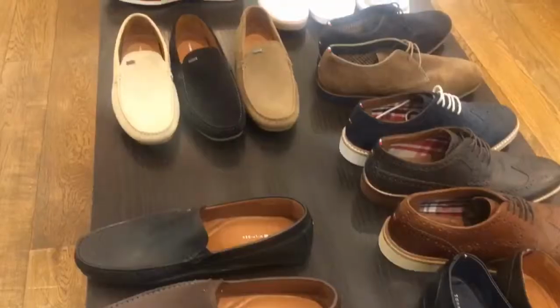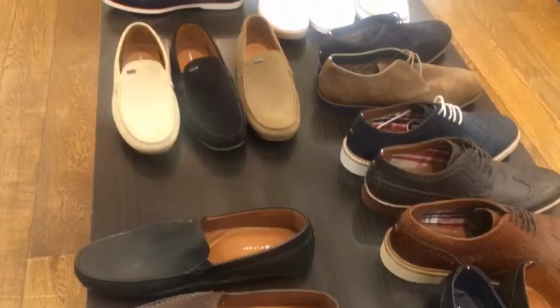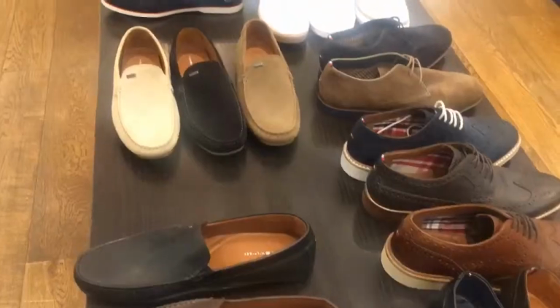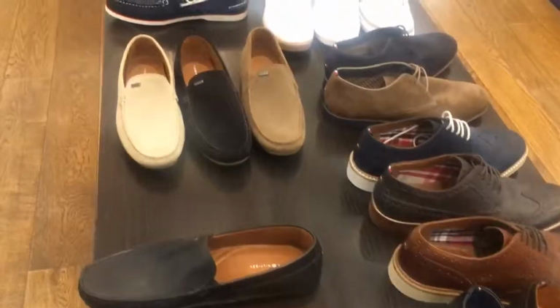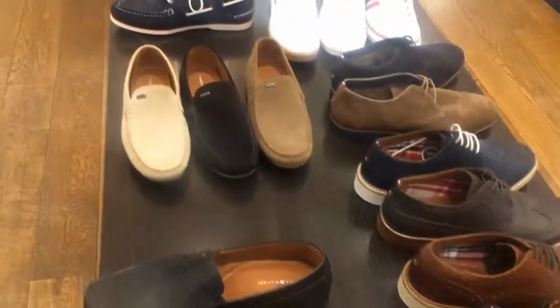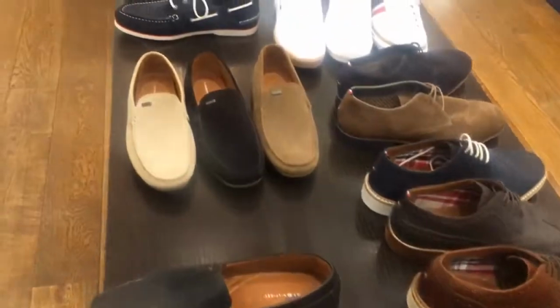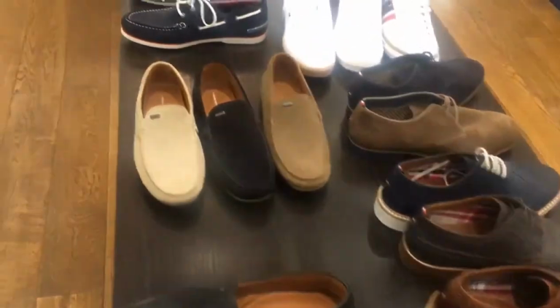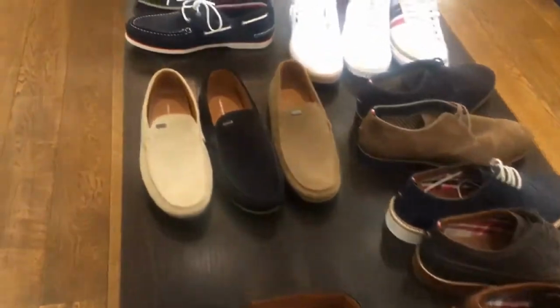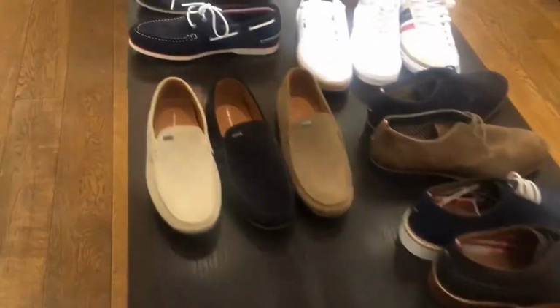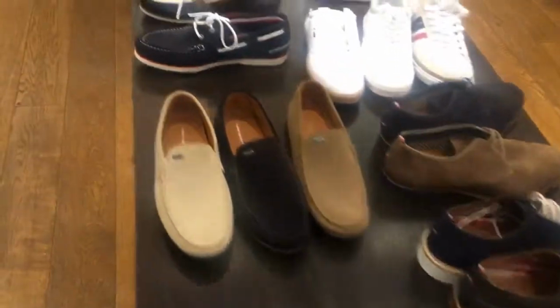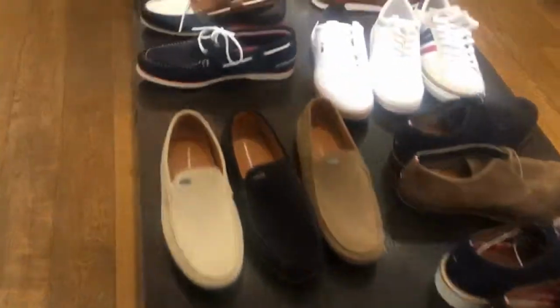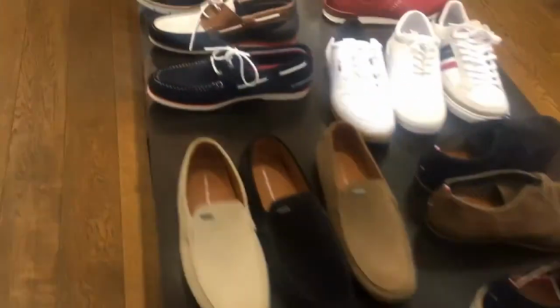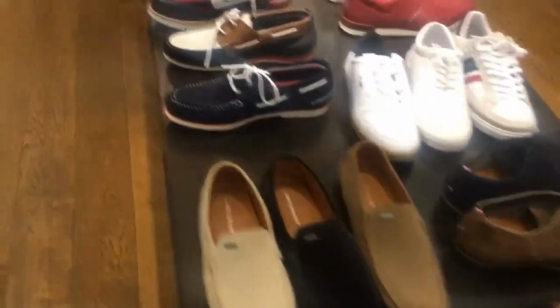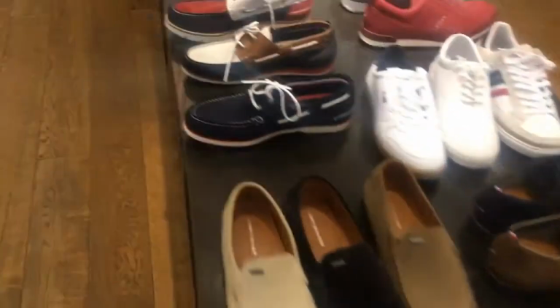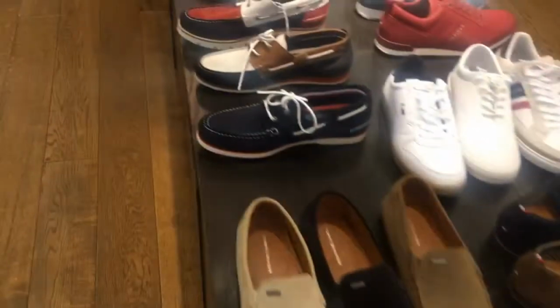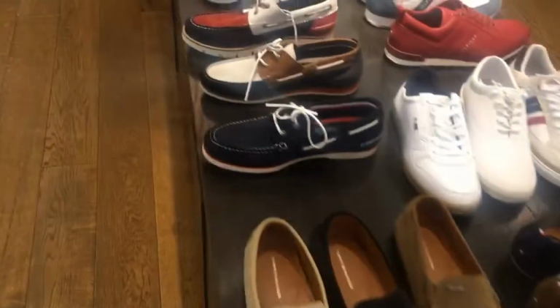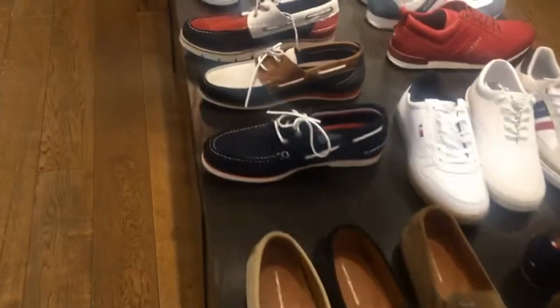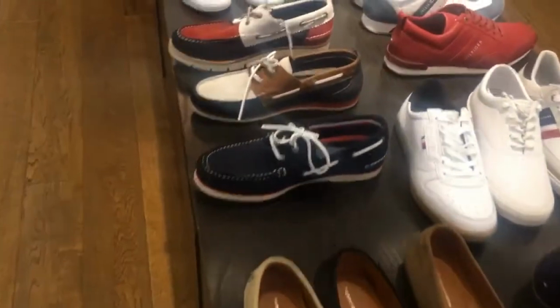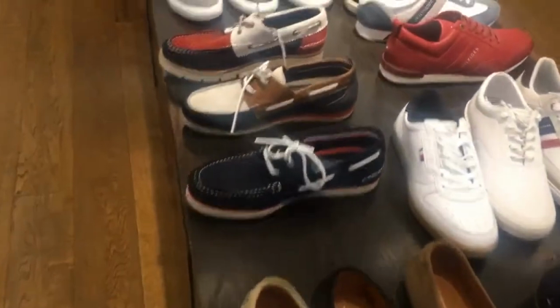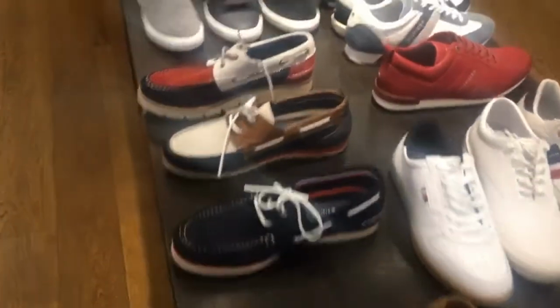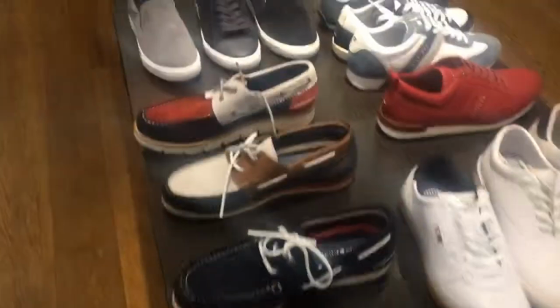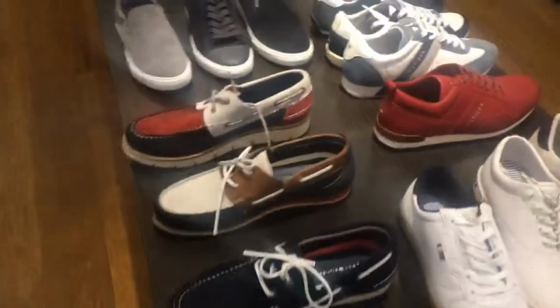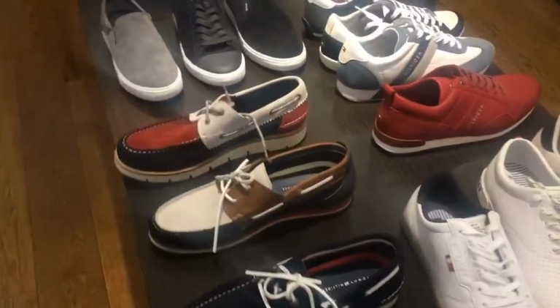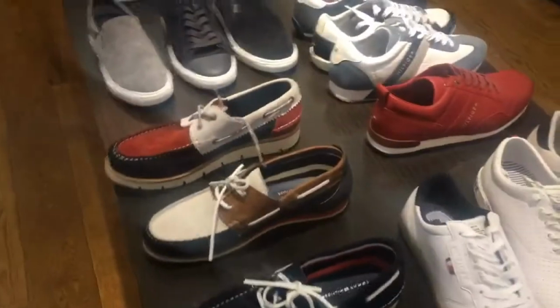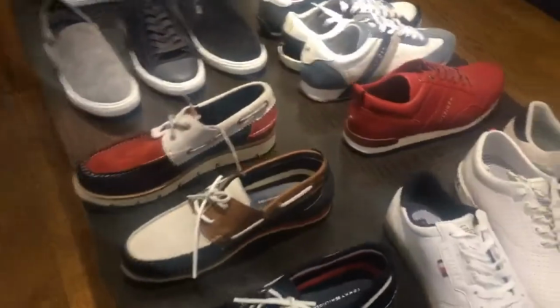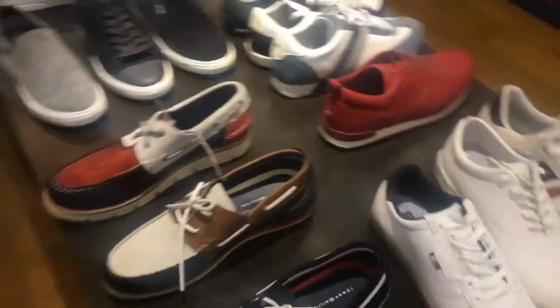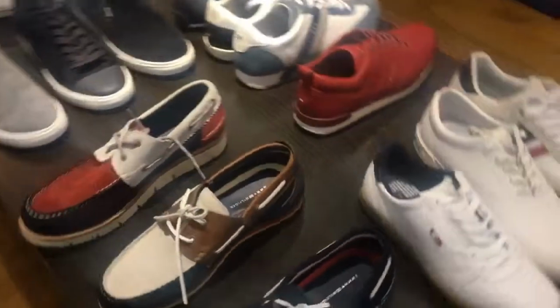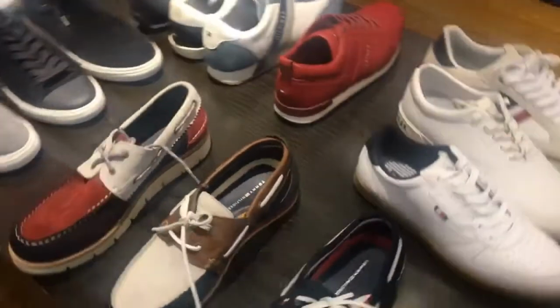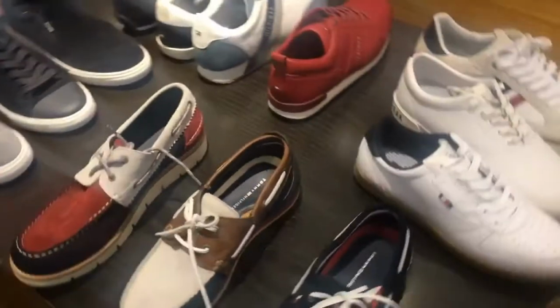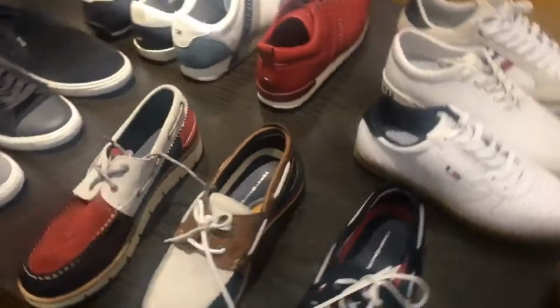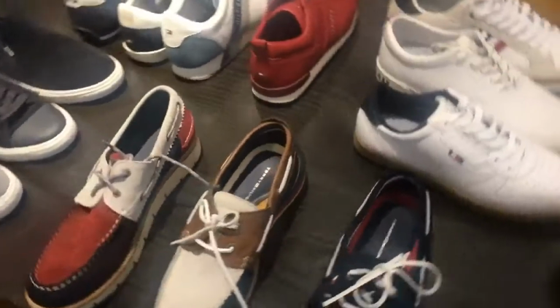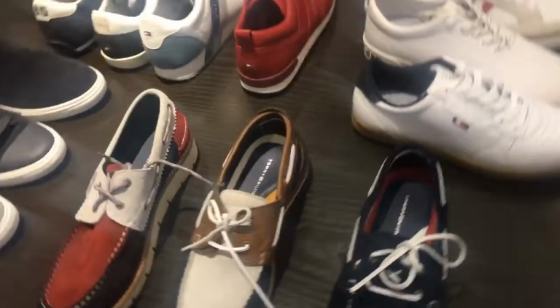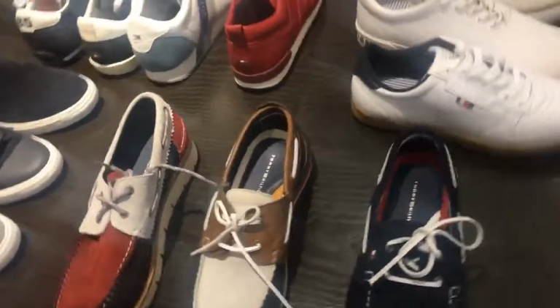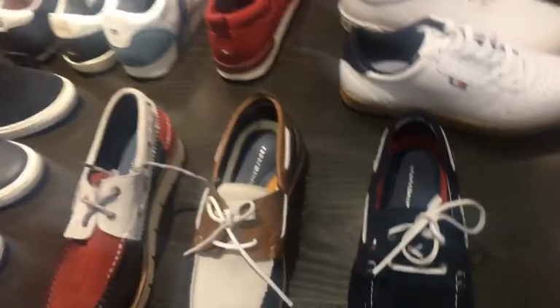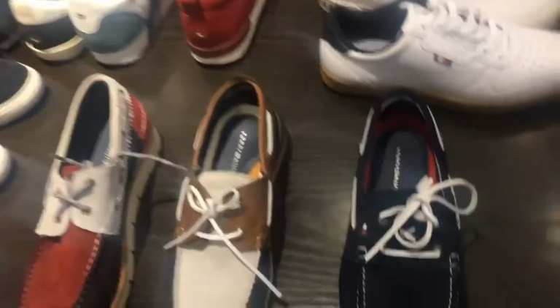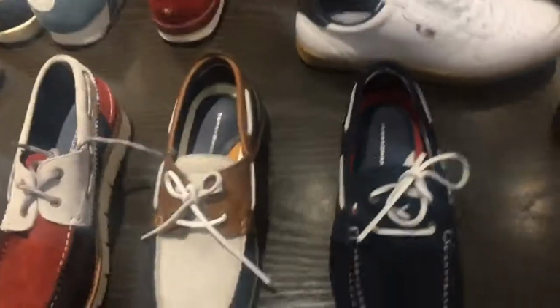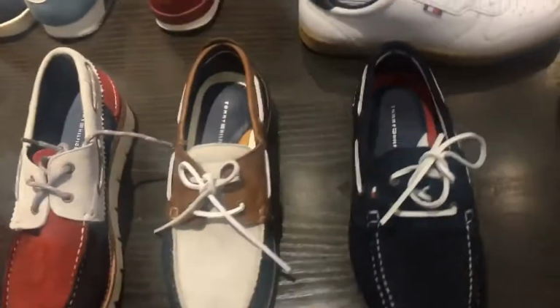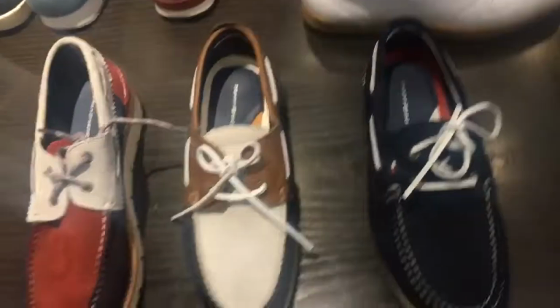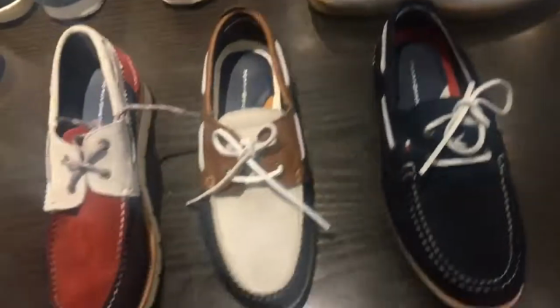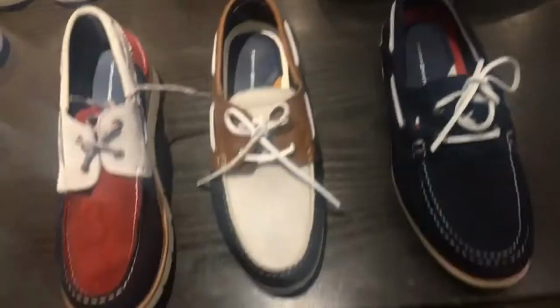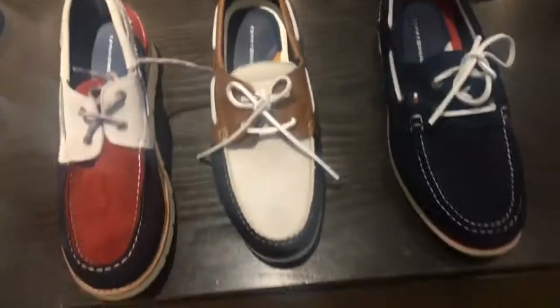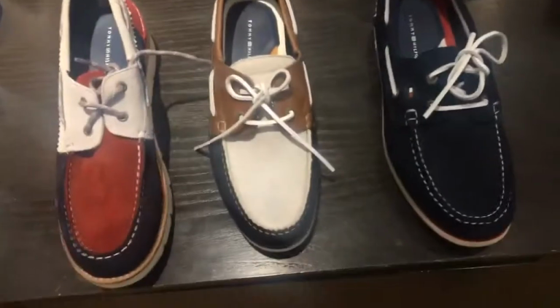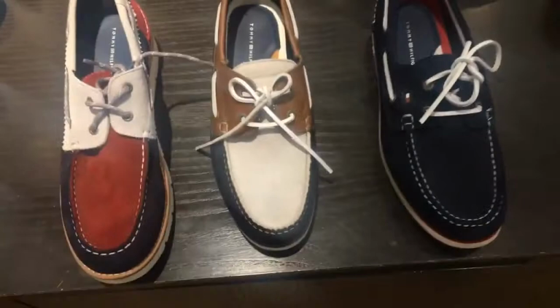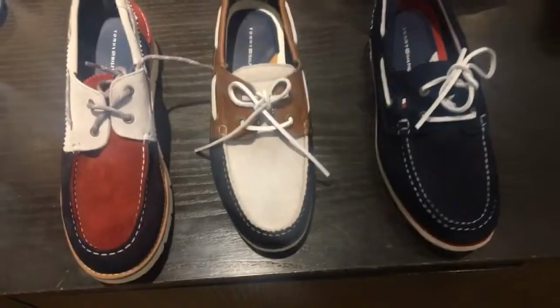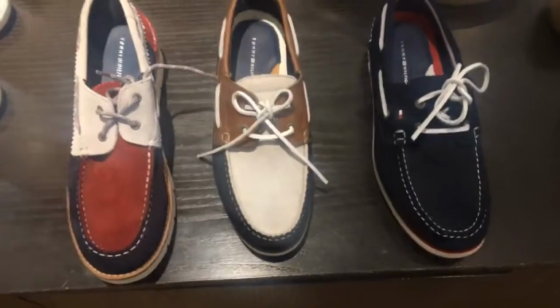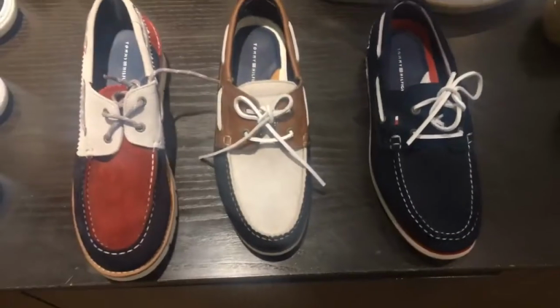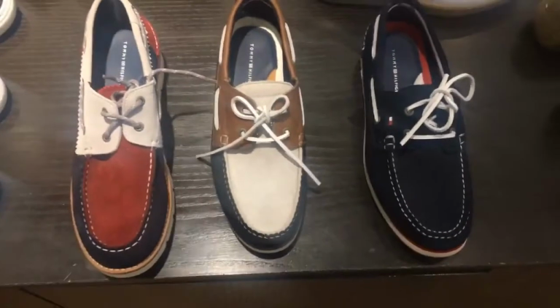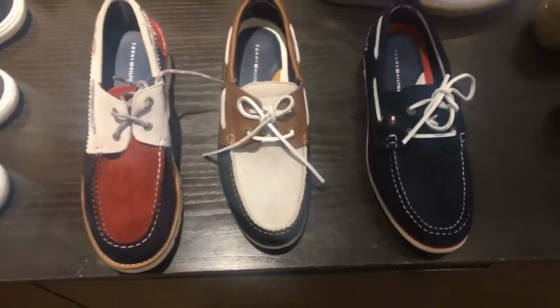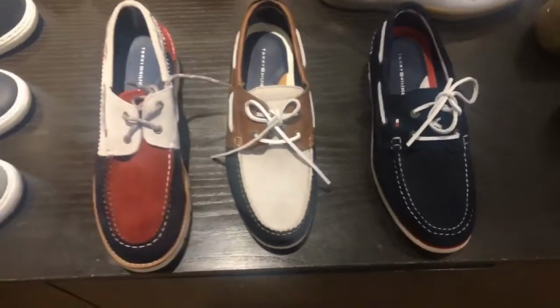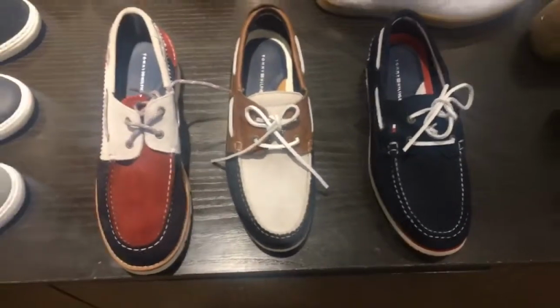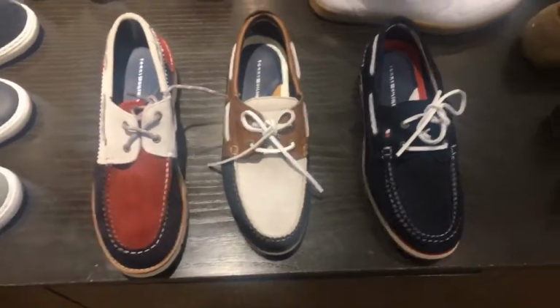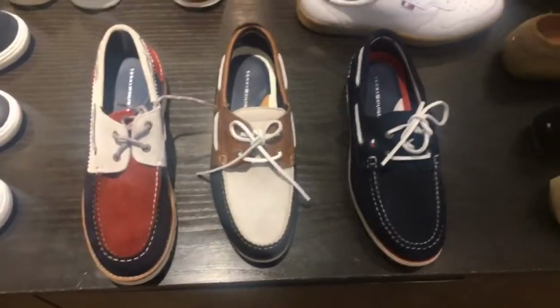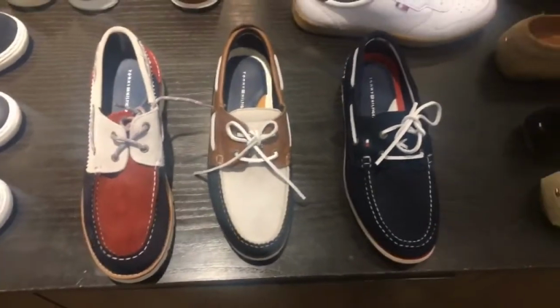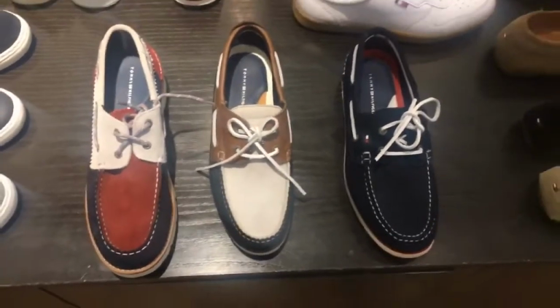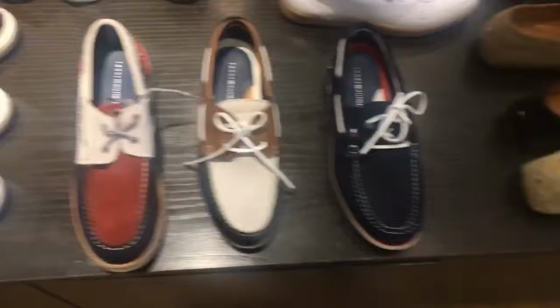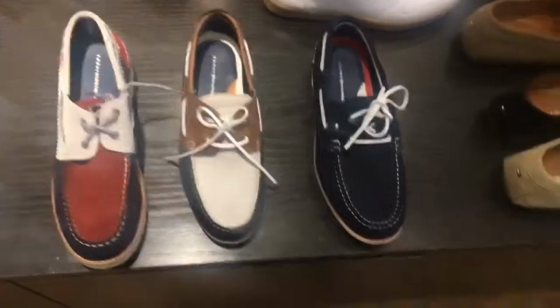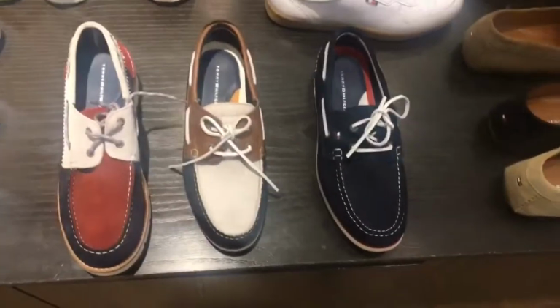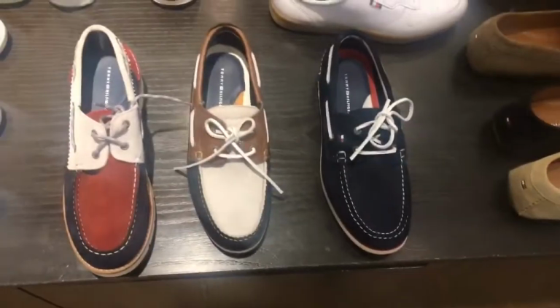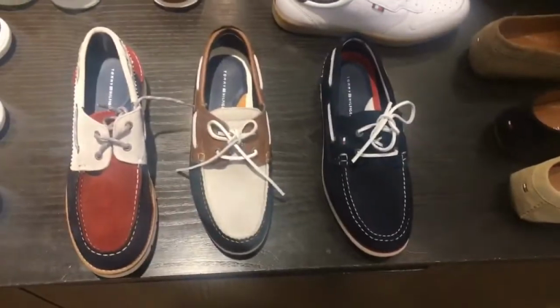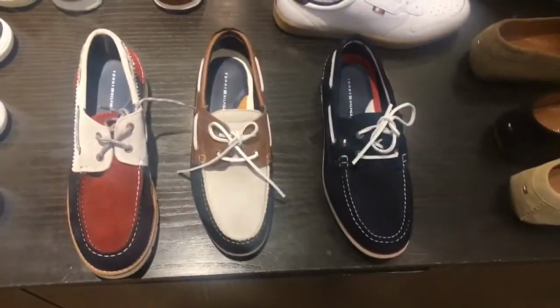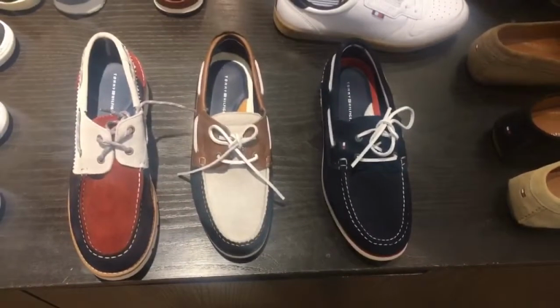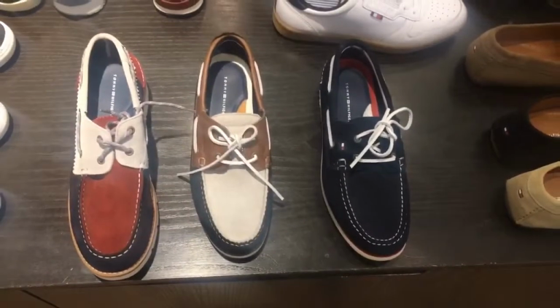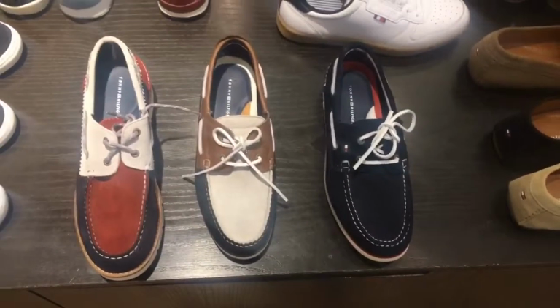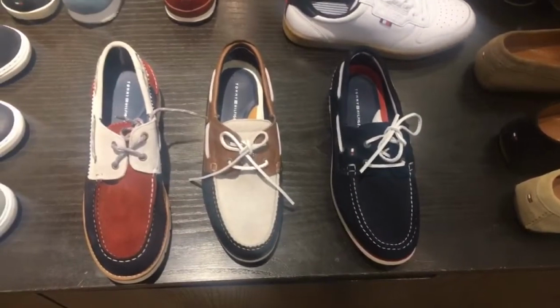Our product of the week is available in three different styles and made out of suede leather, which is also known as chamois leather.